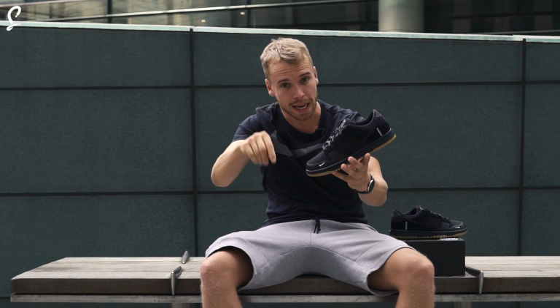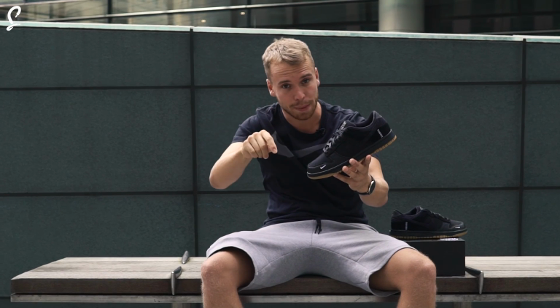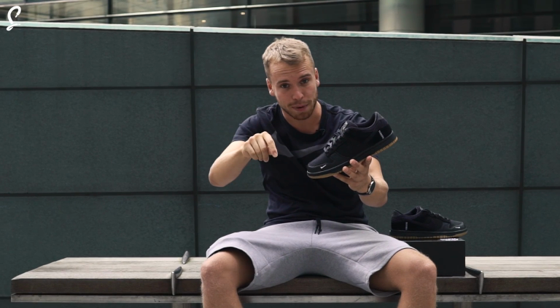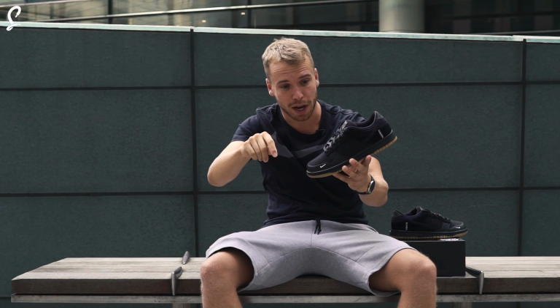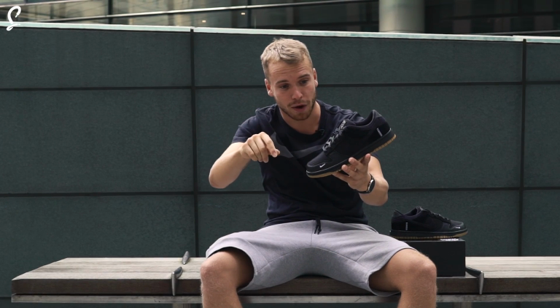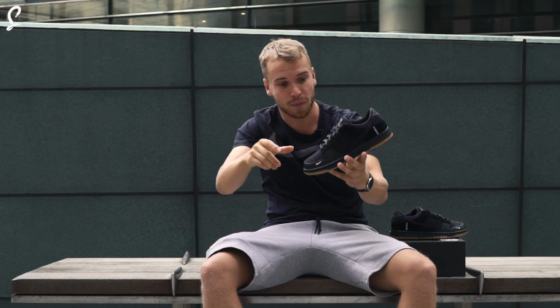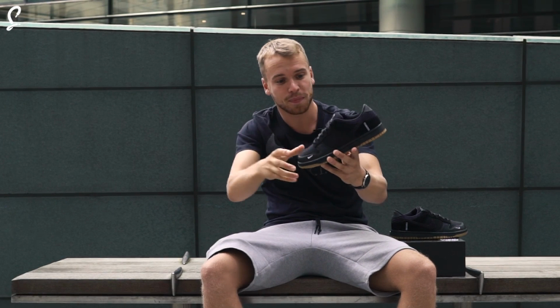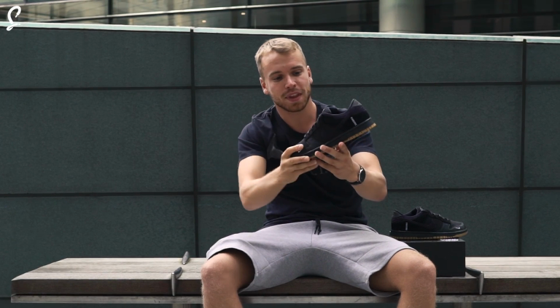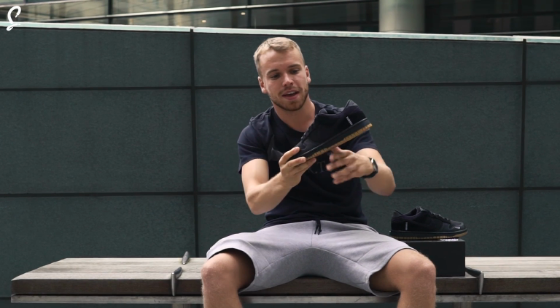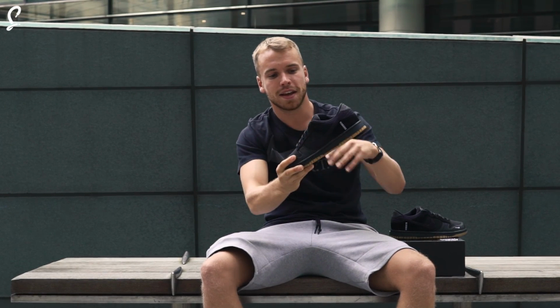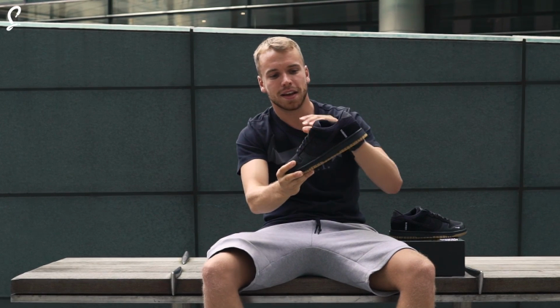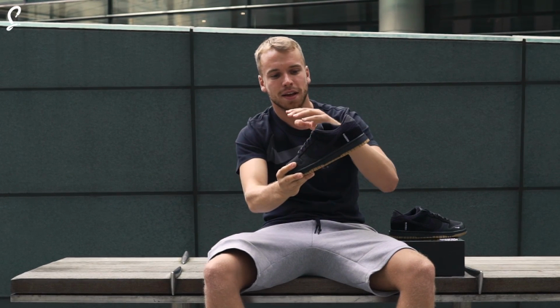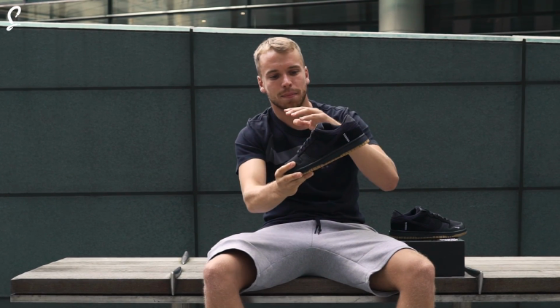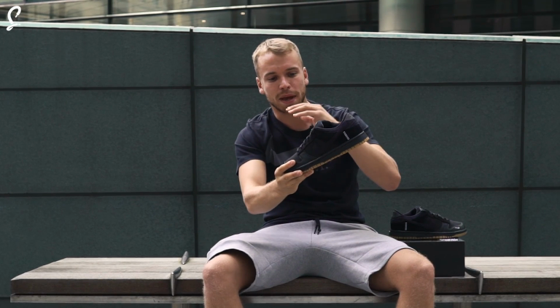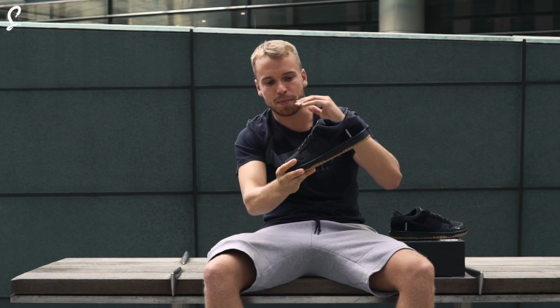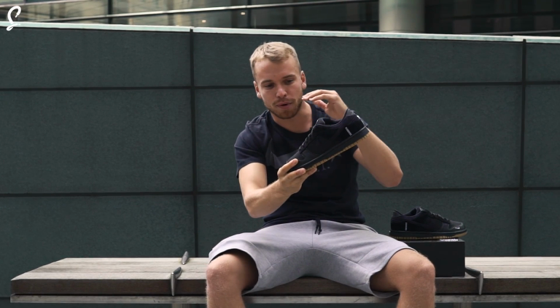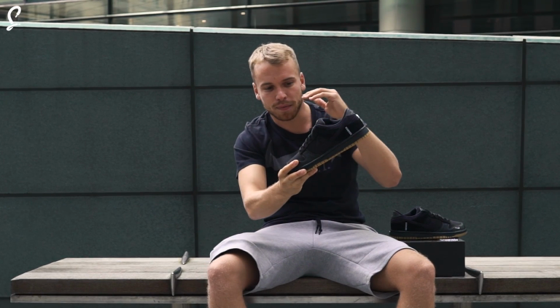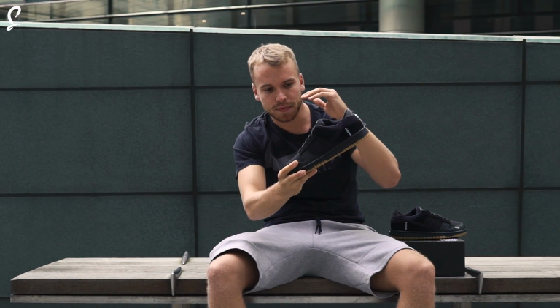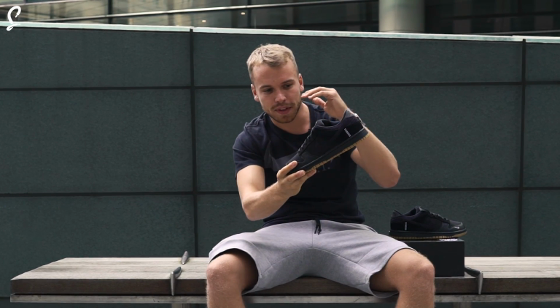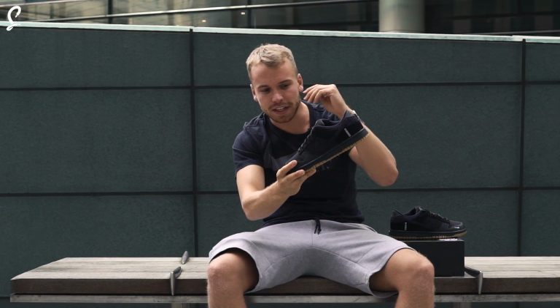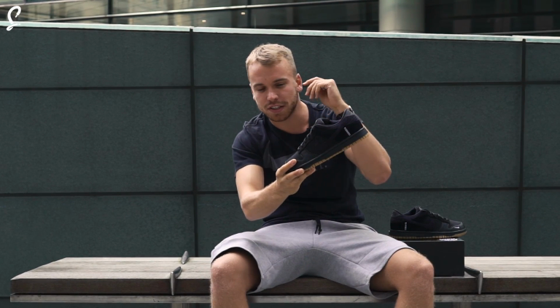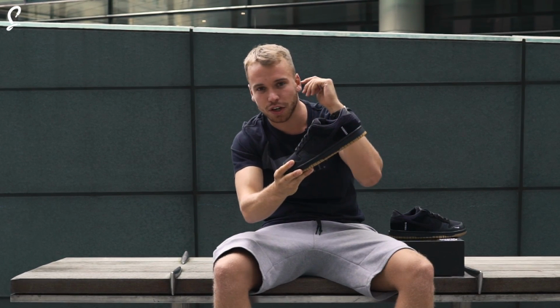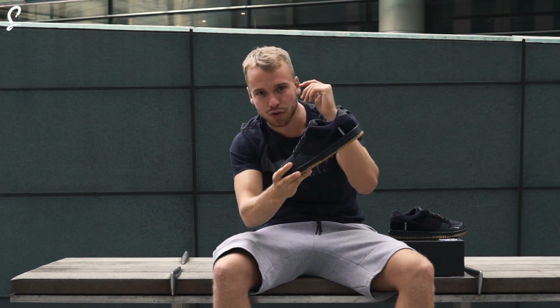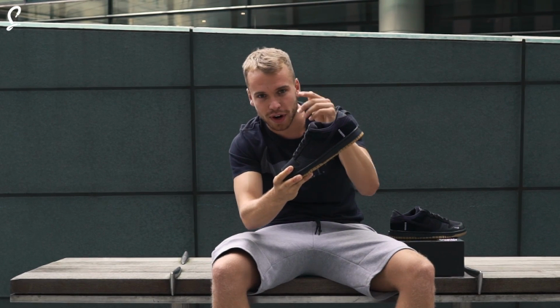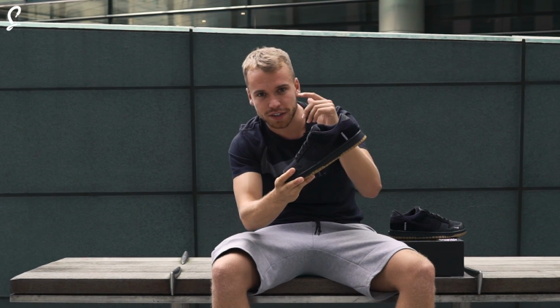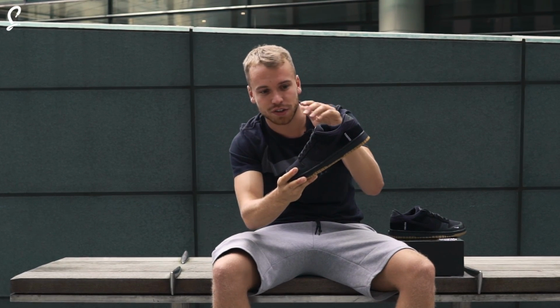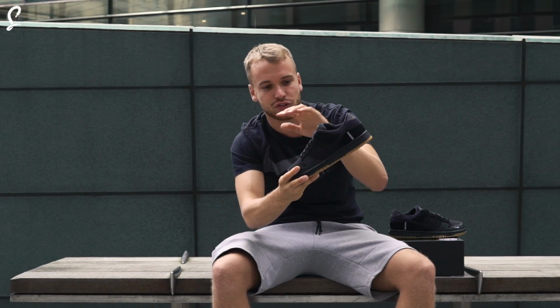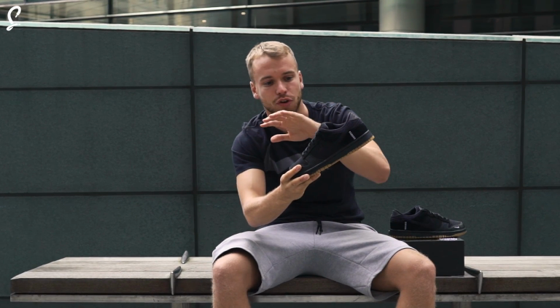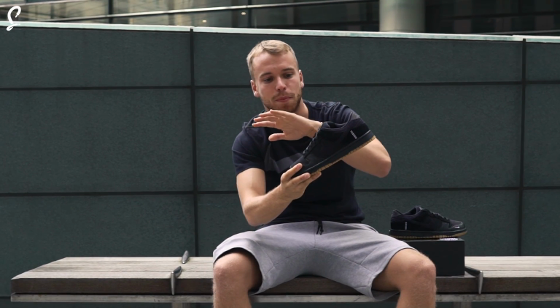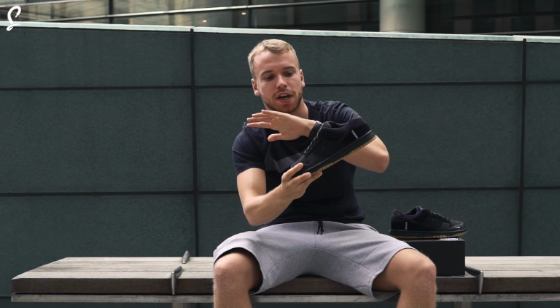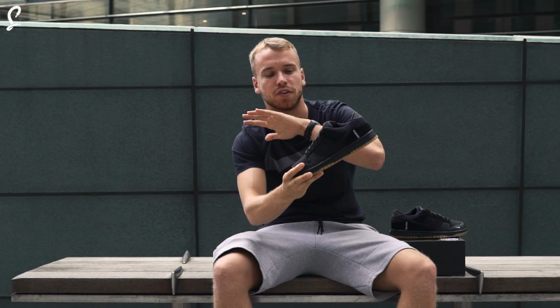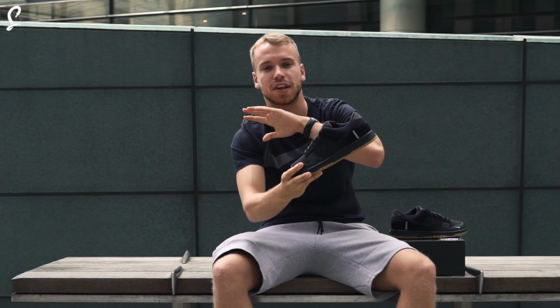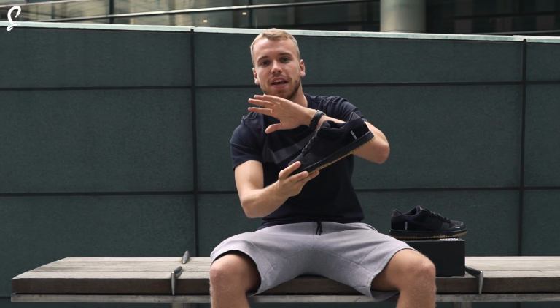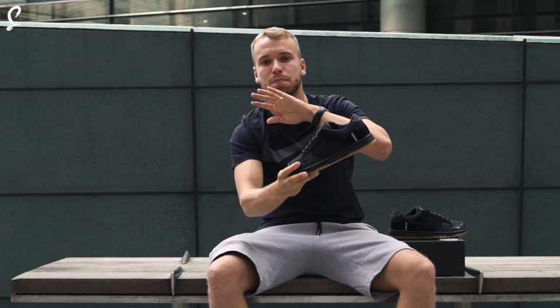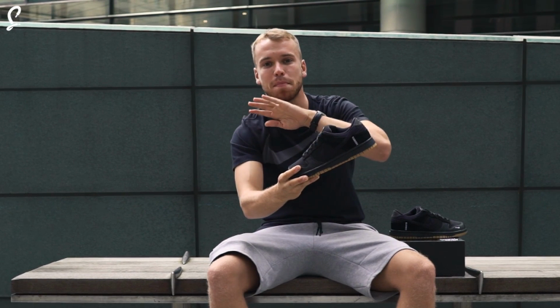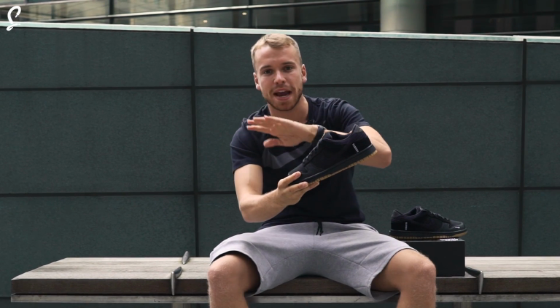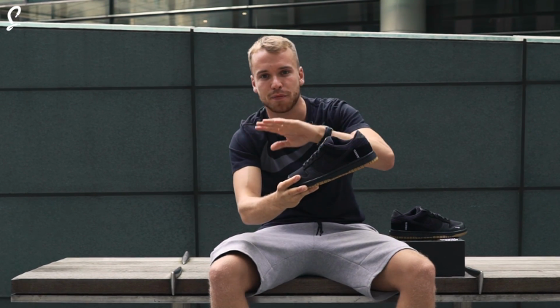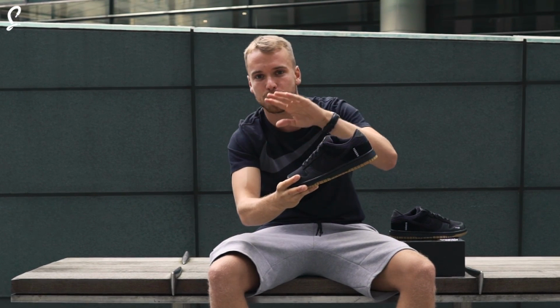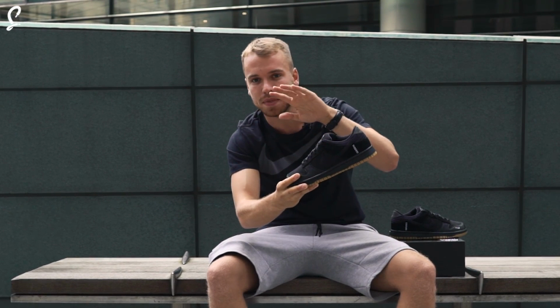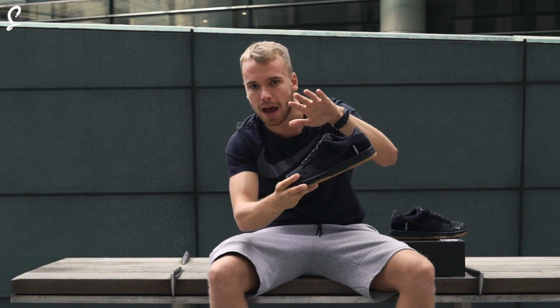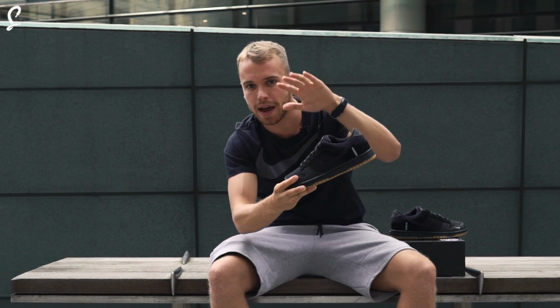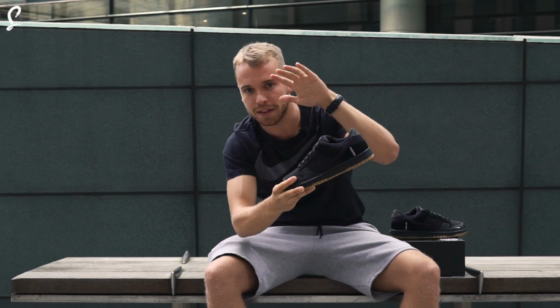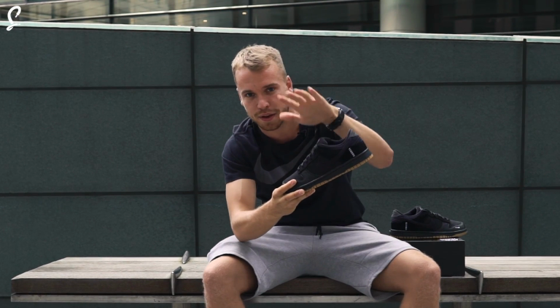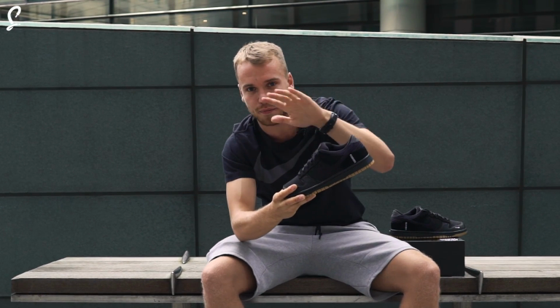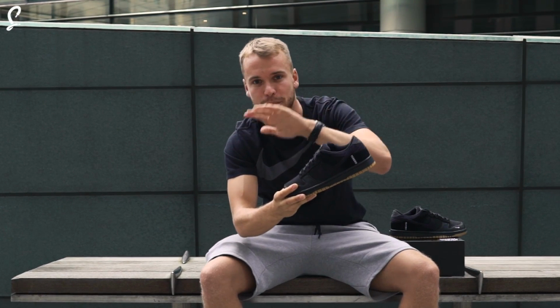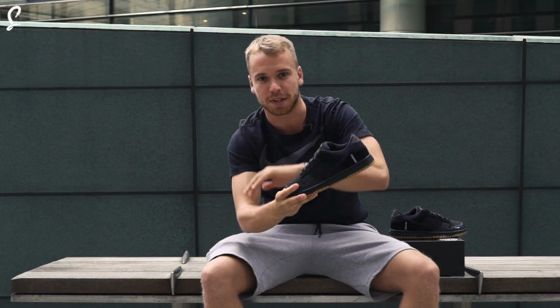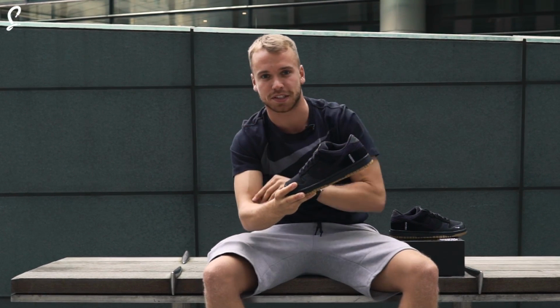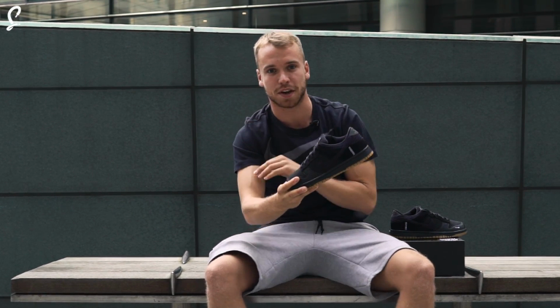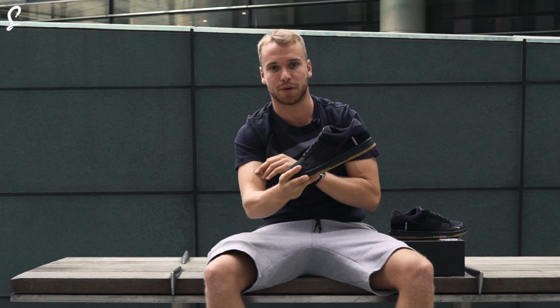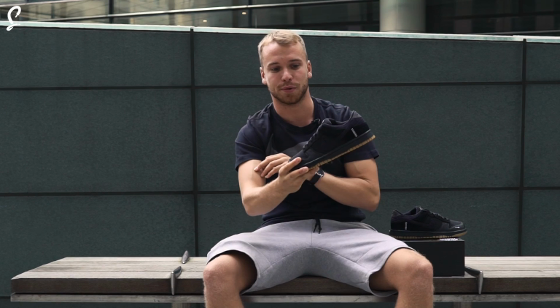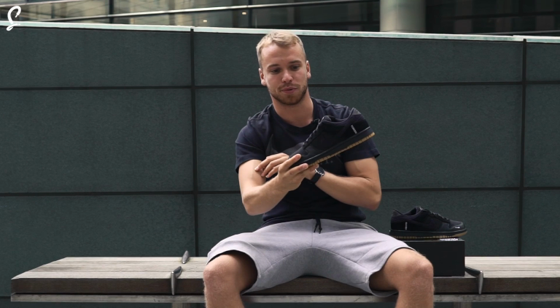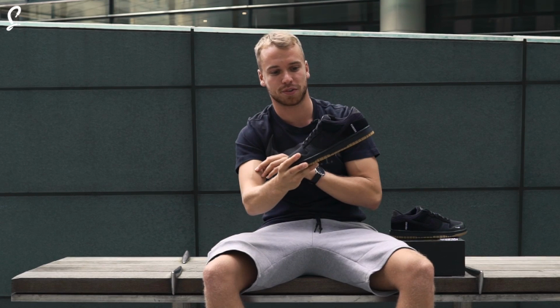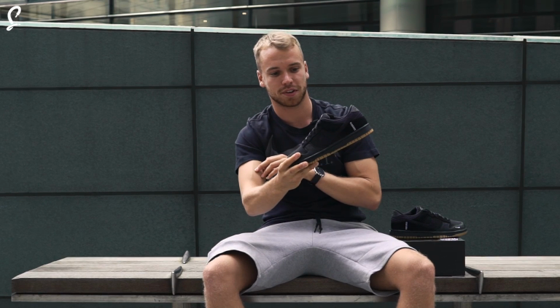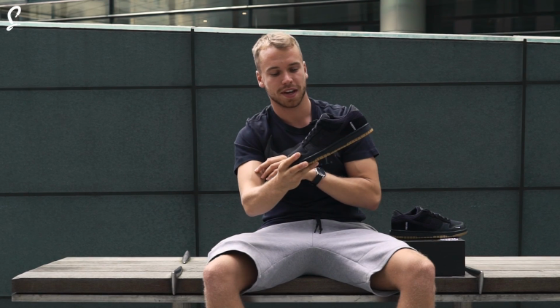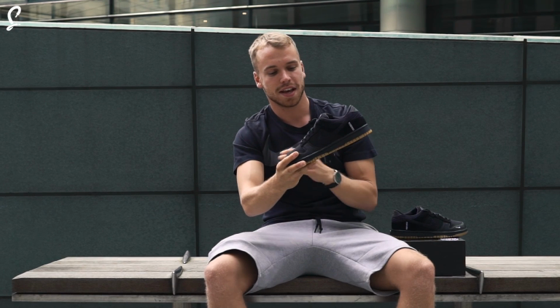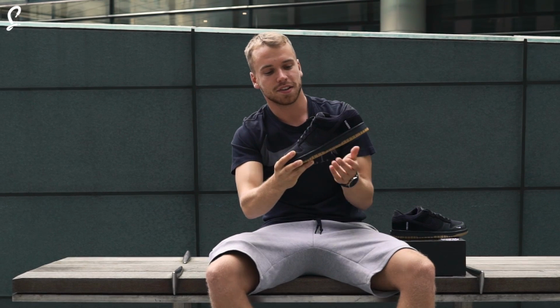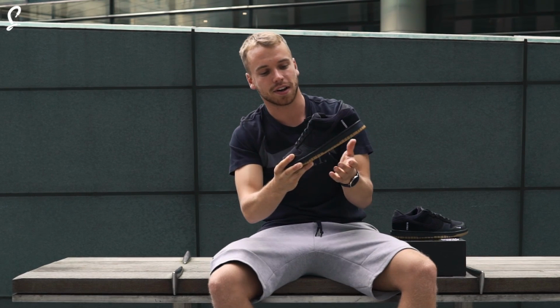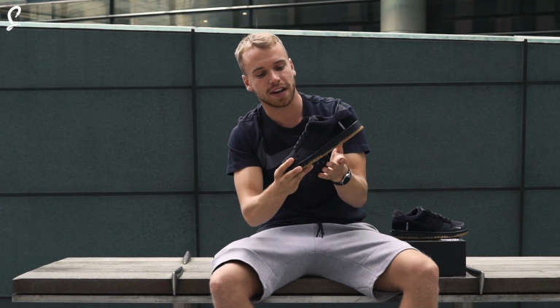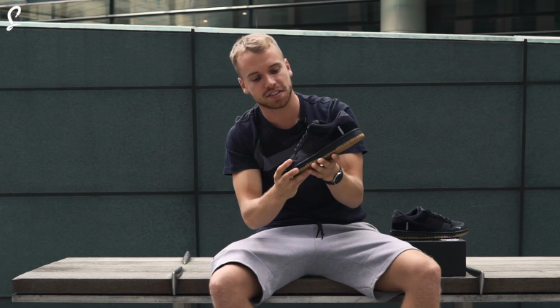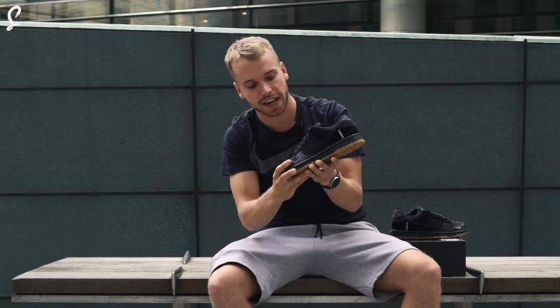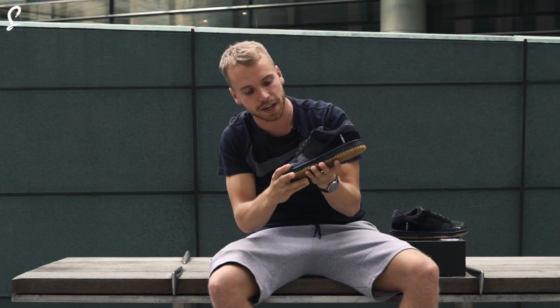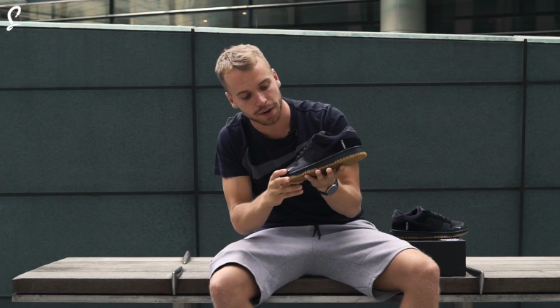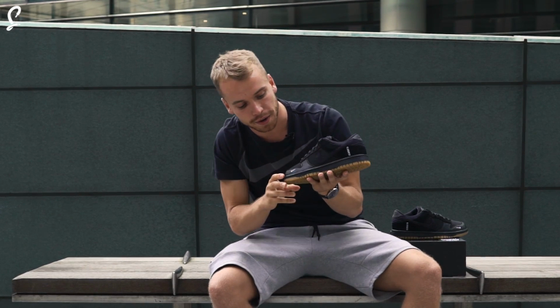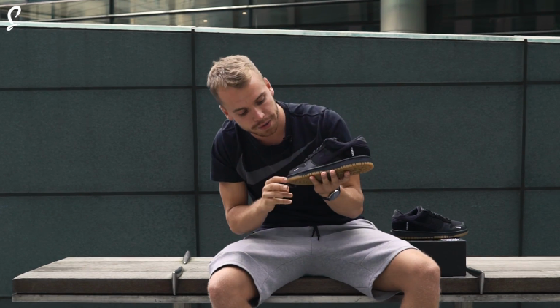Link below. This is a crazy shoe because it's made from nine different materials, so let's take a look.